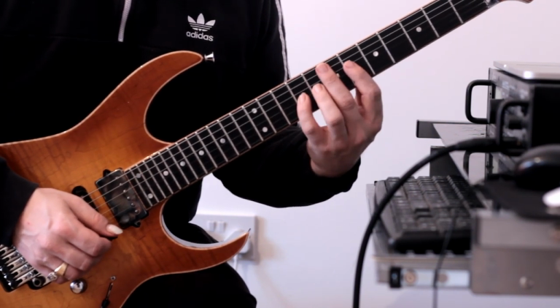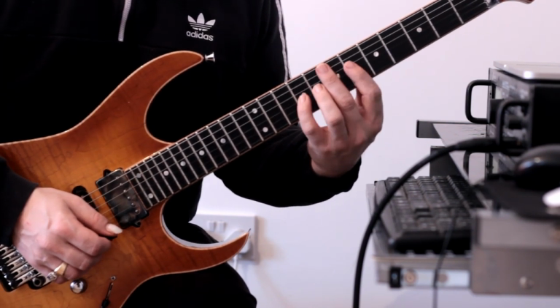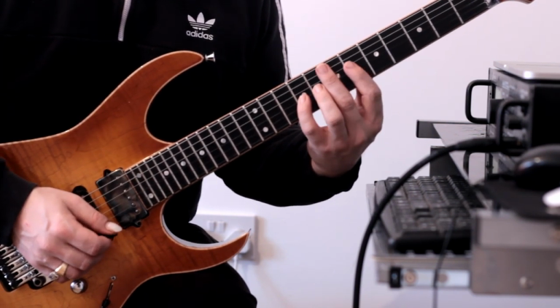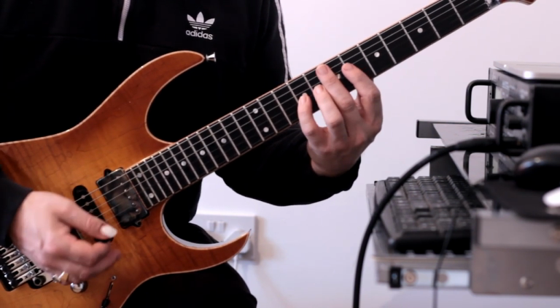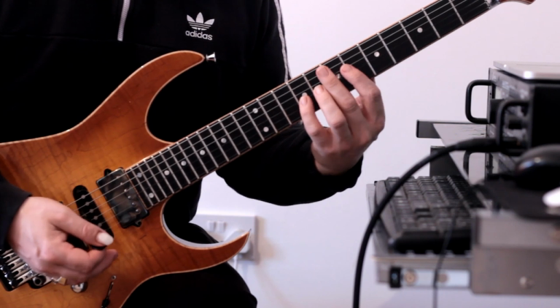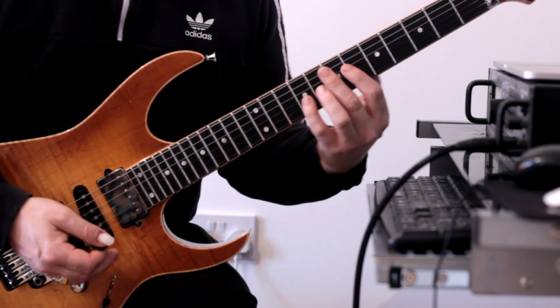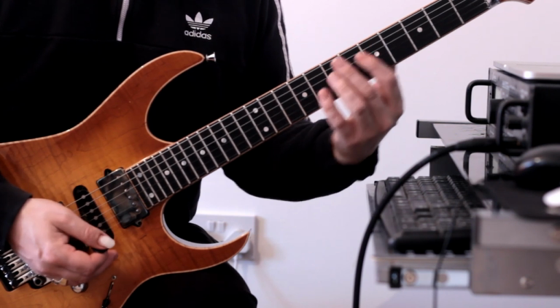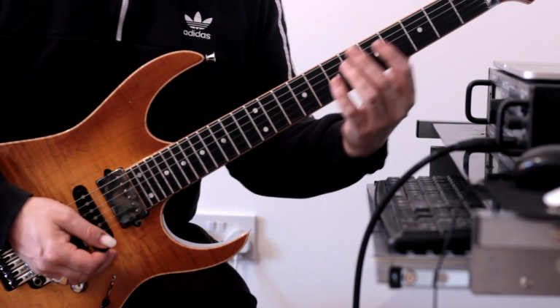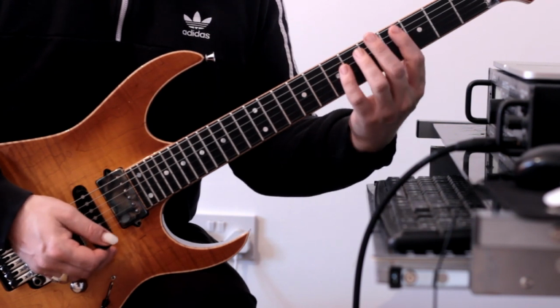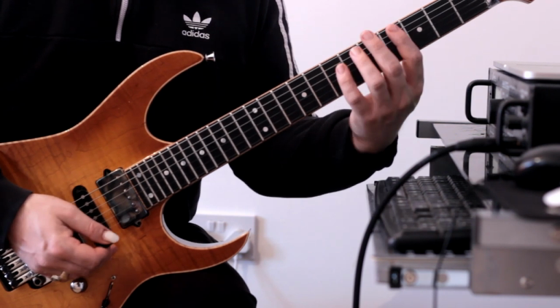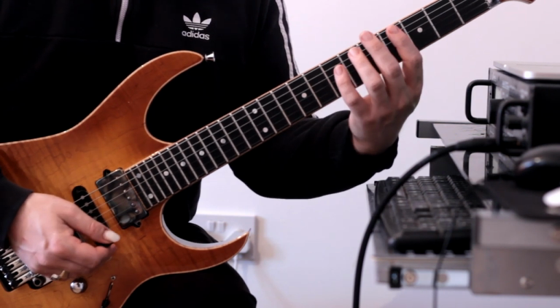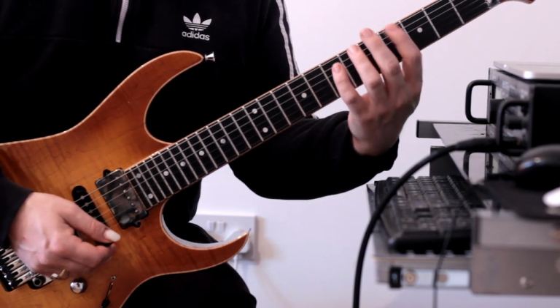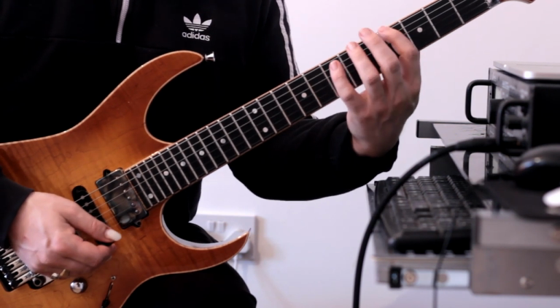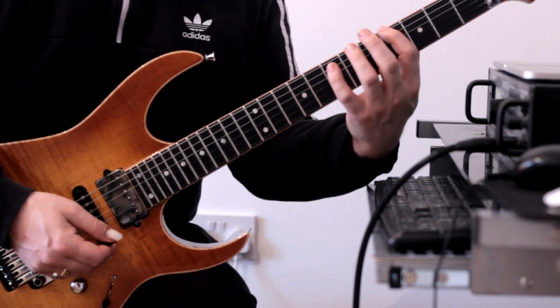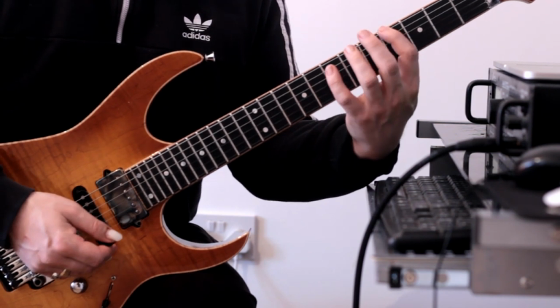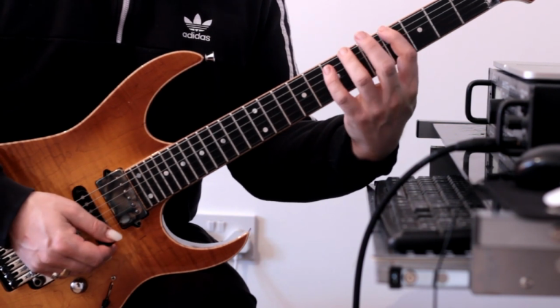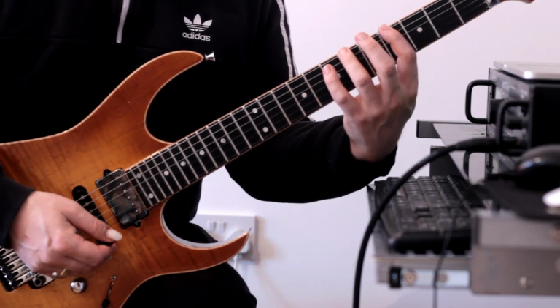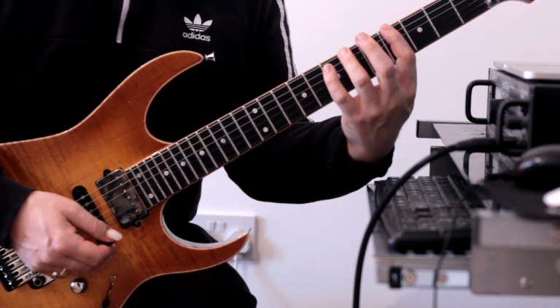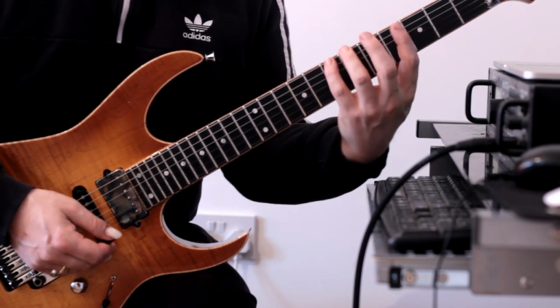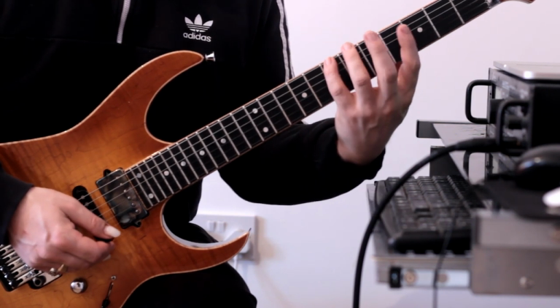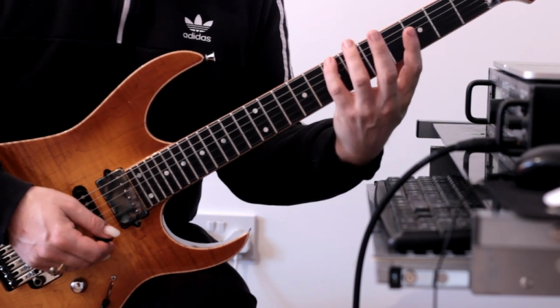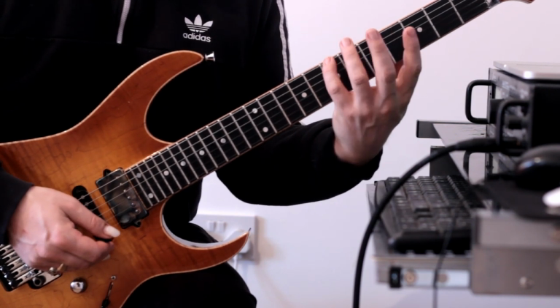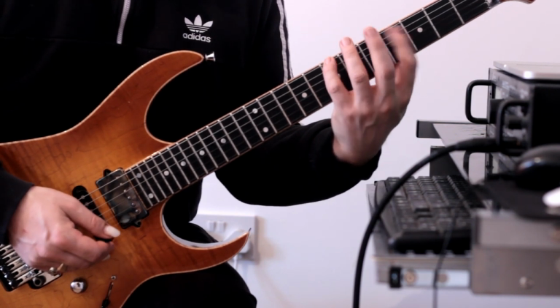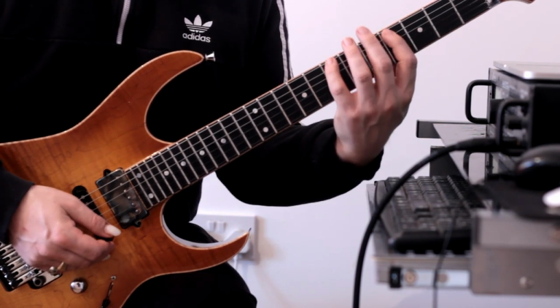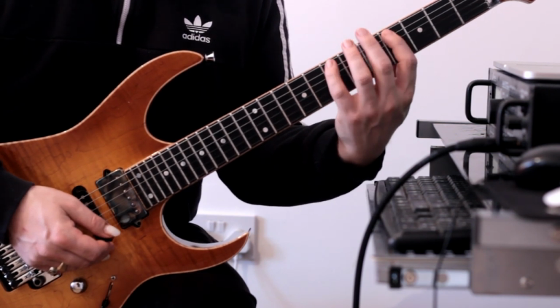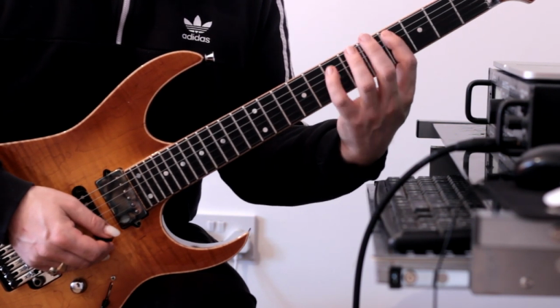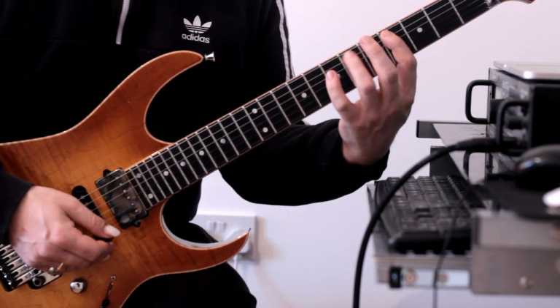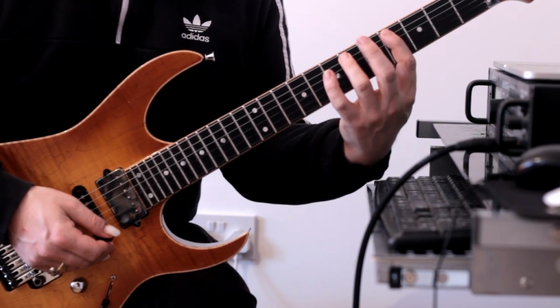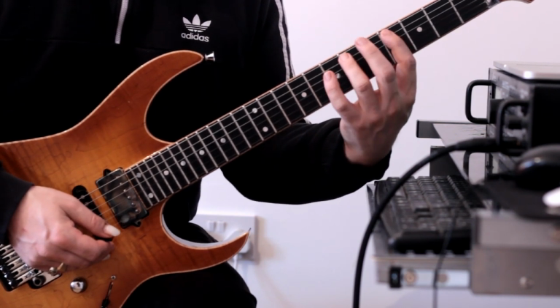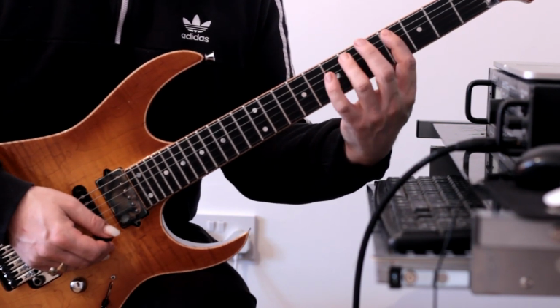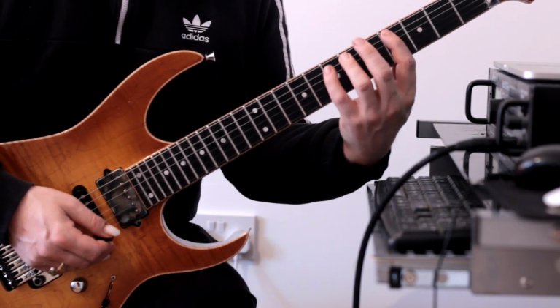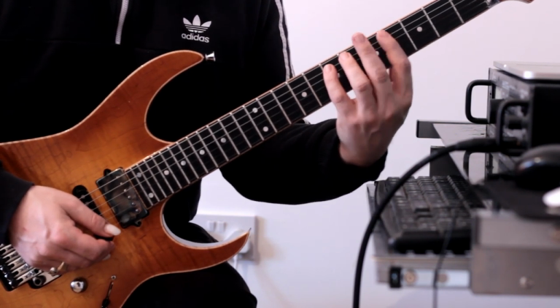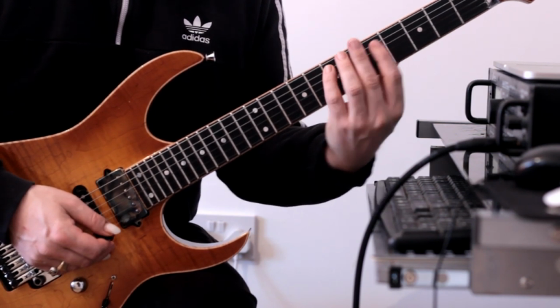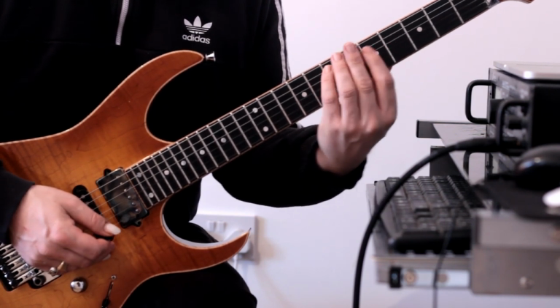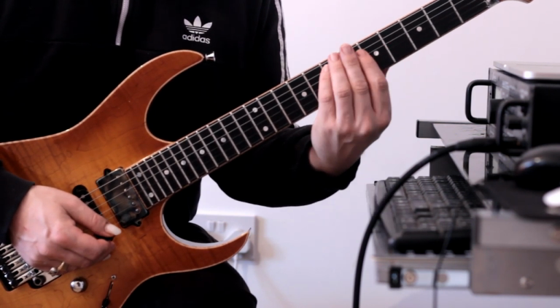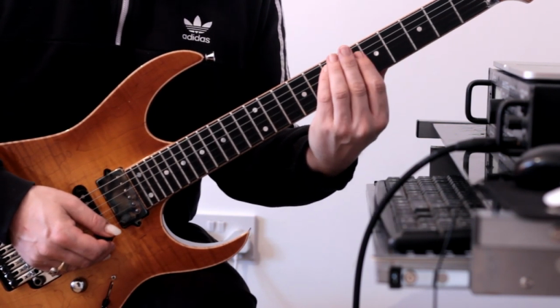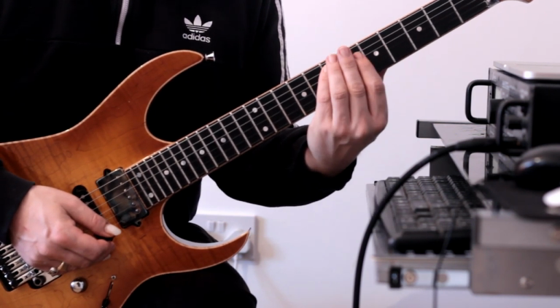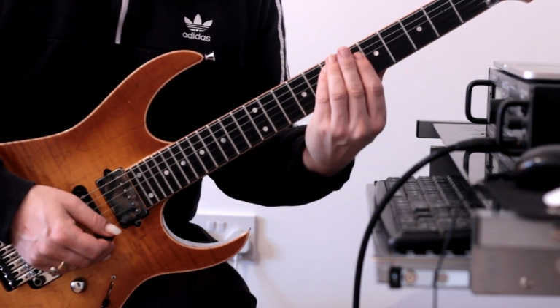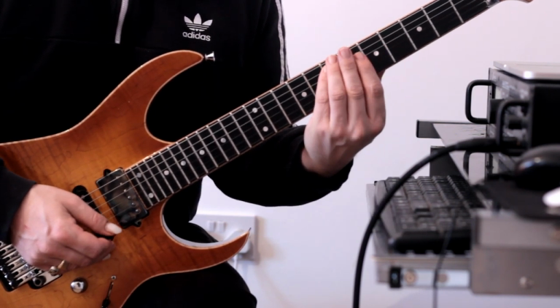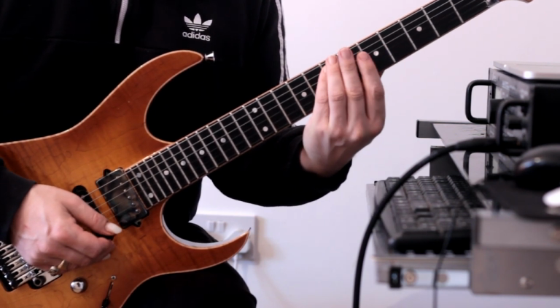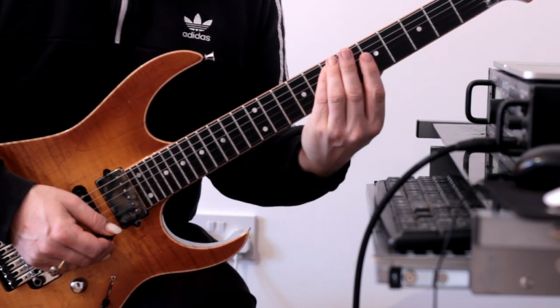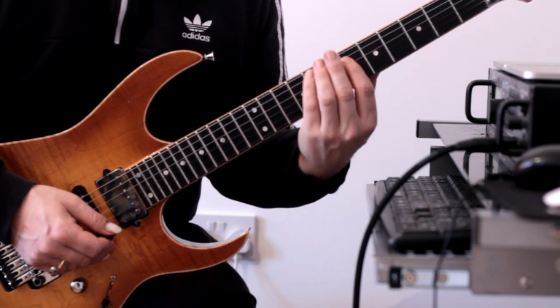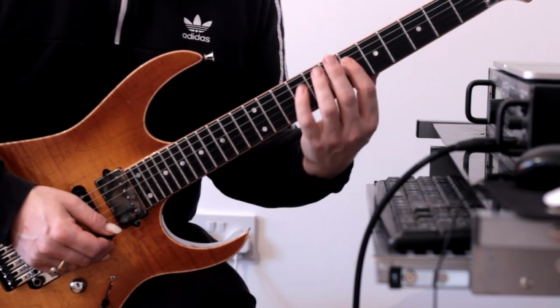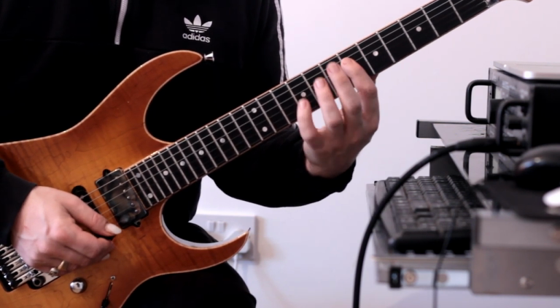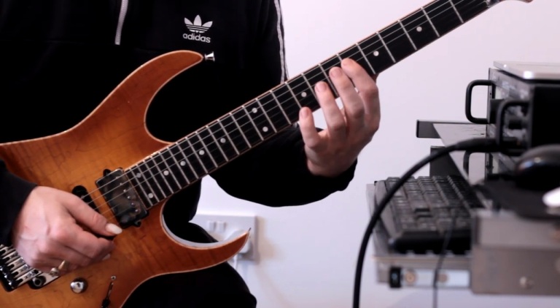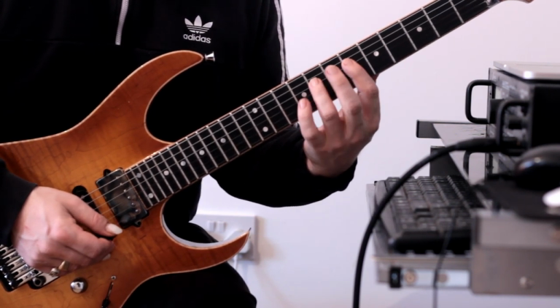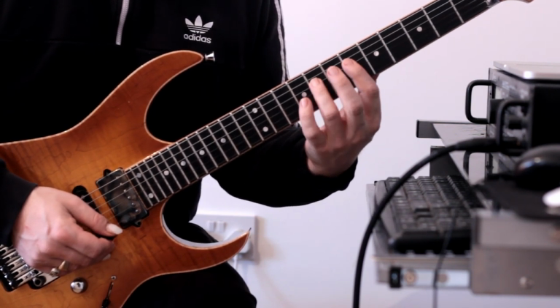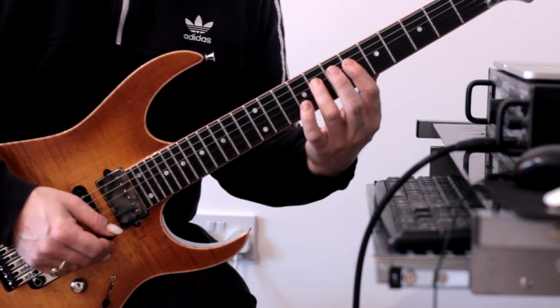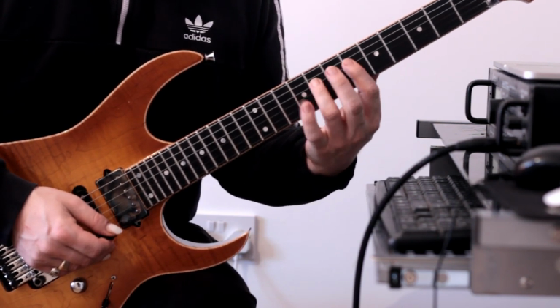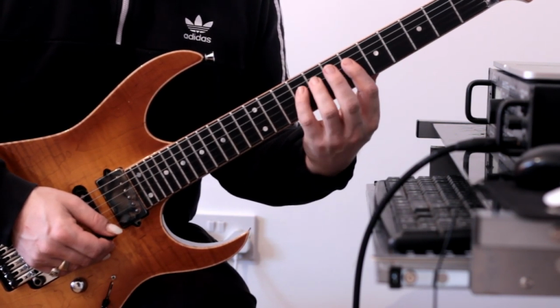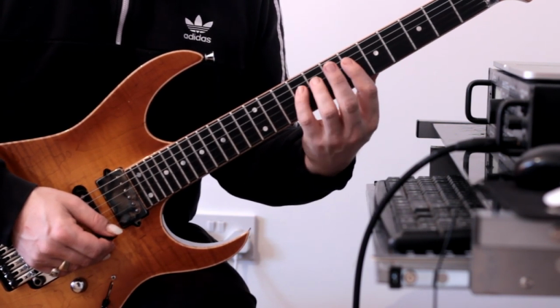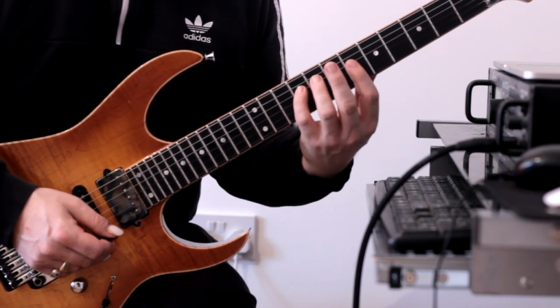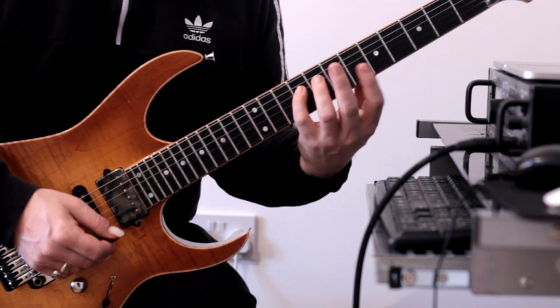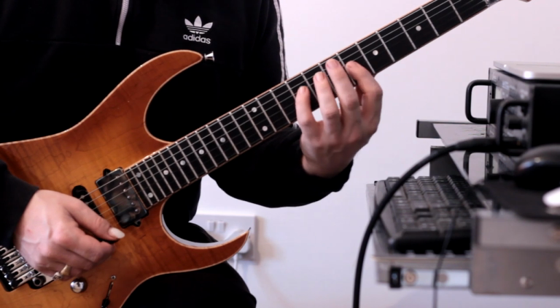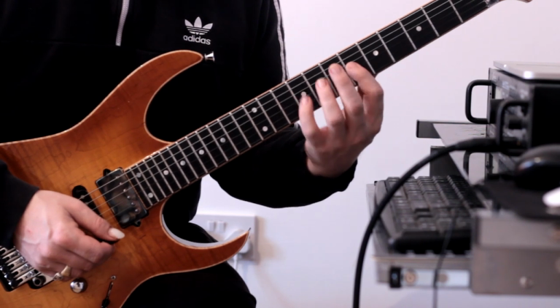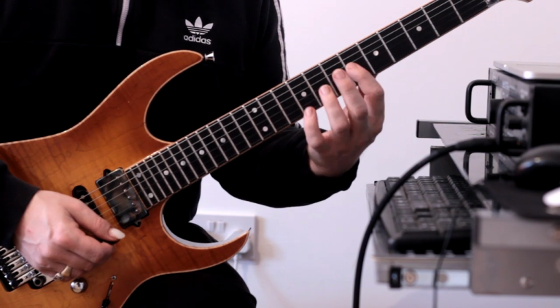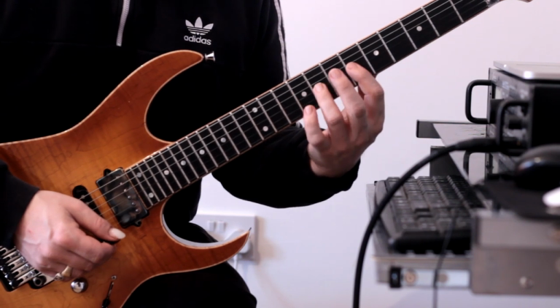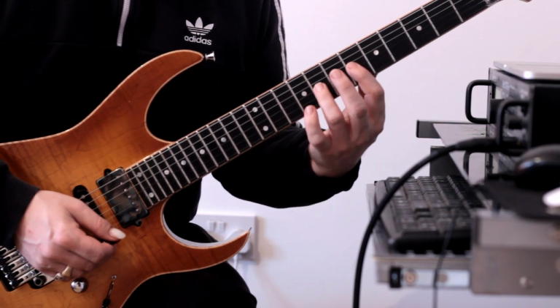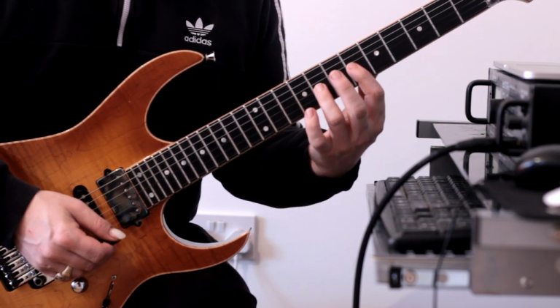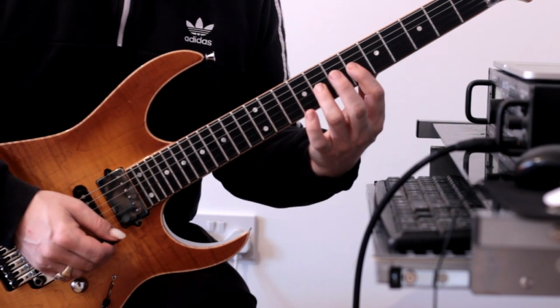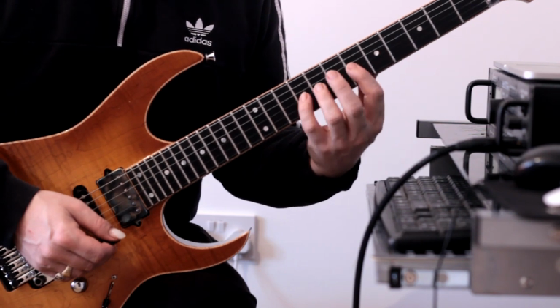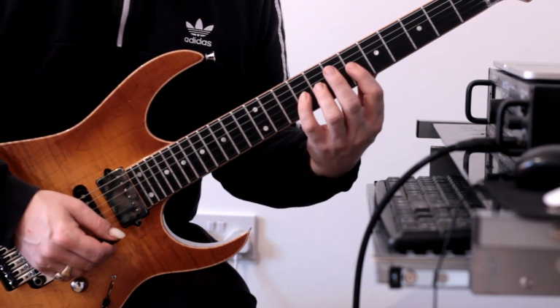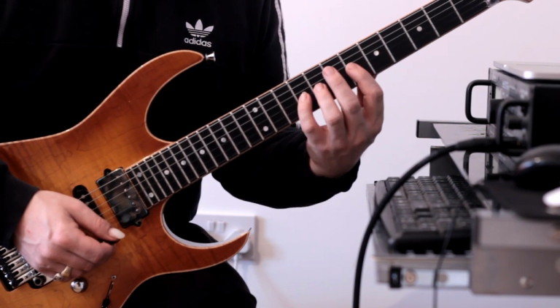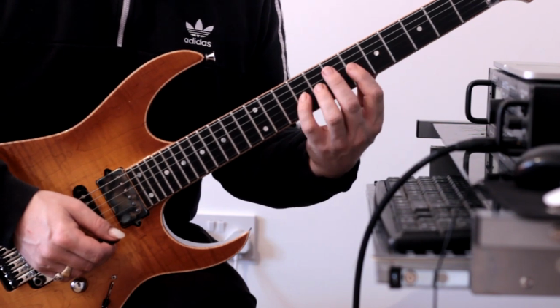So it's the same shape: four, six, seven, four, six, seven. Then six, eight, nine, six, eight, nine.